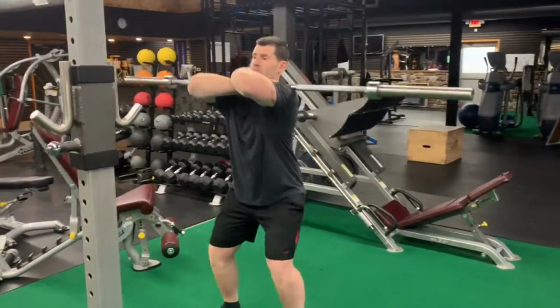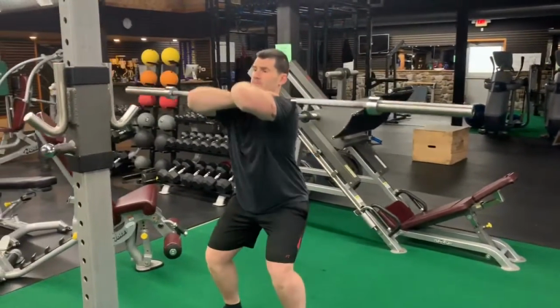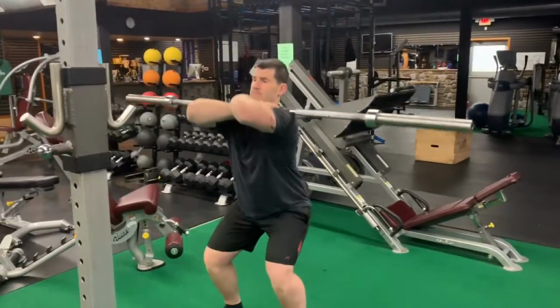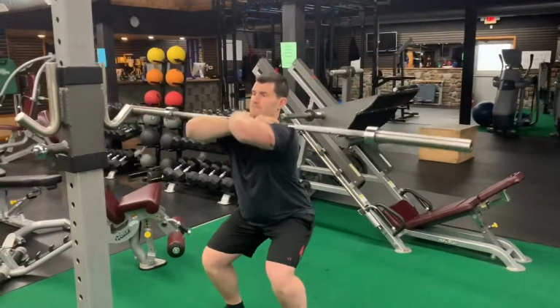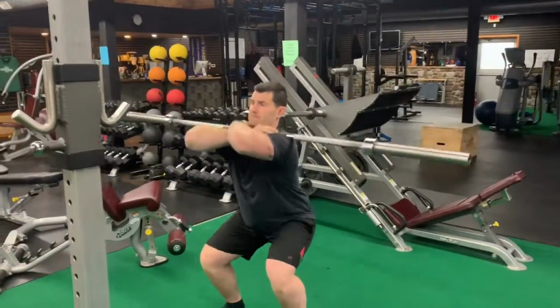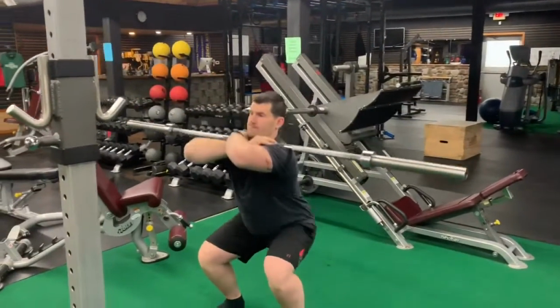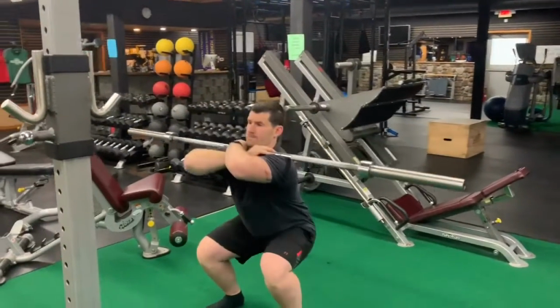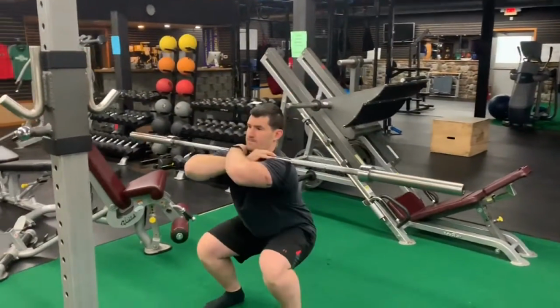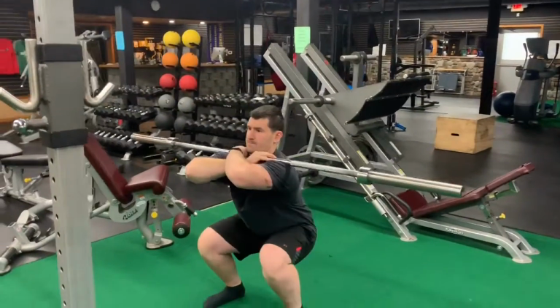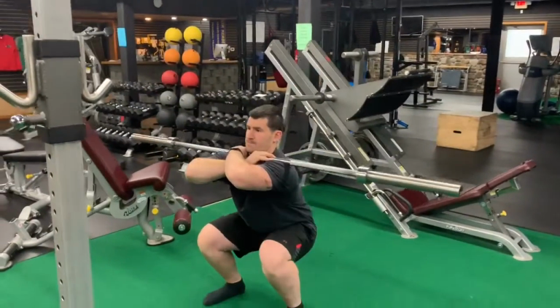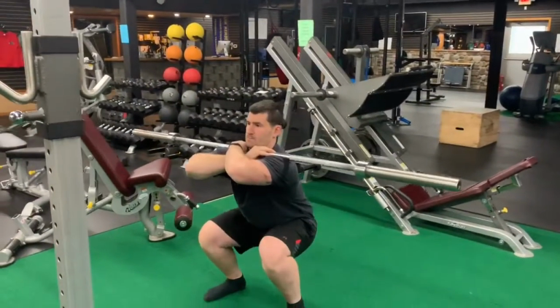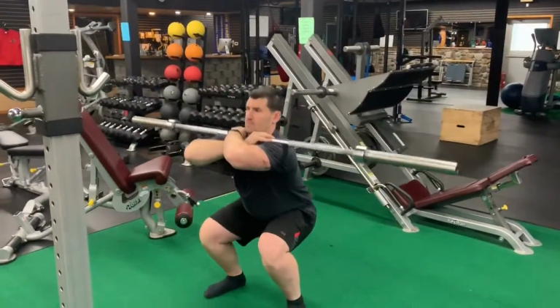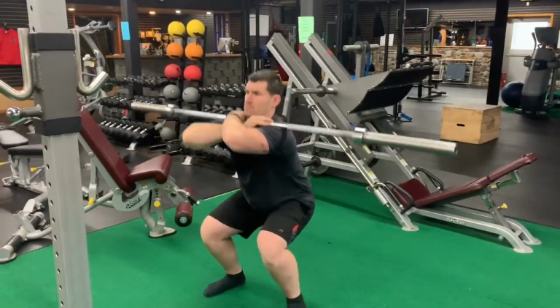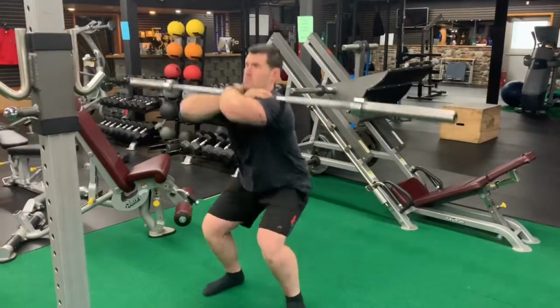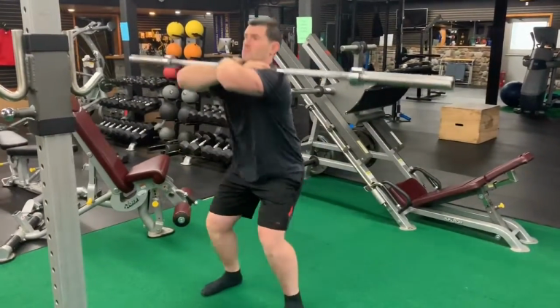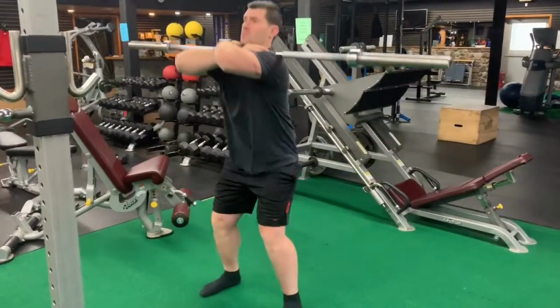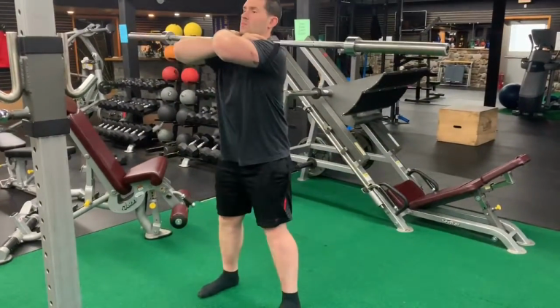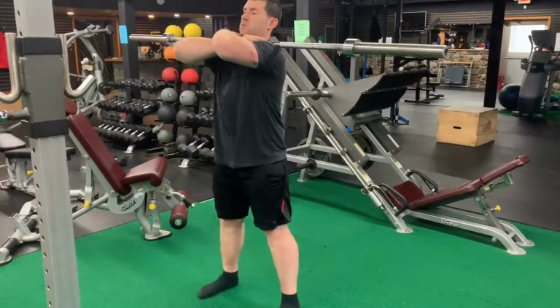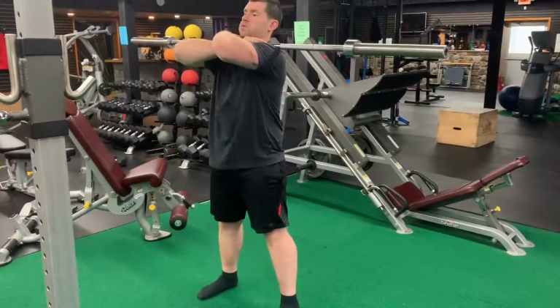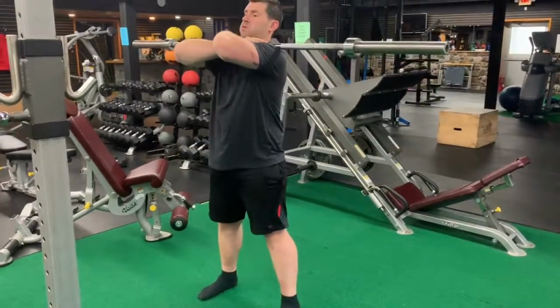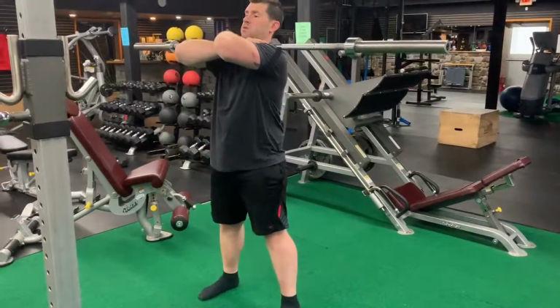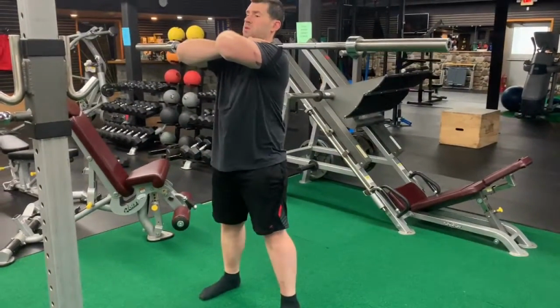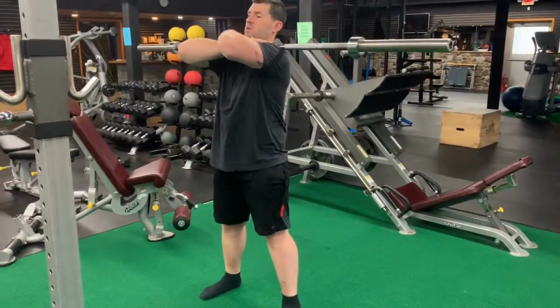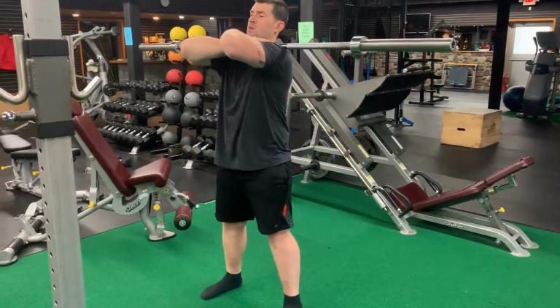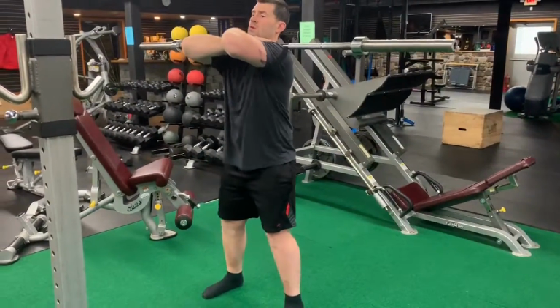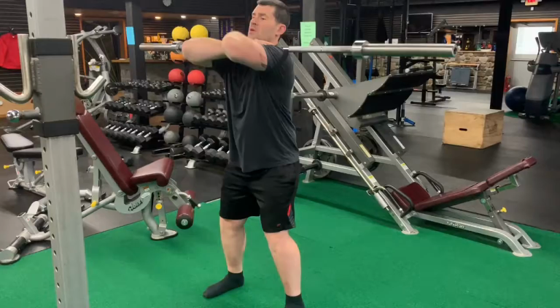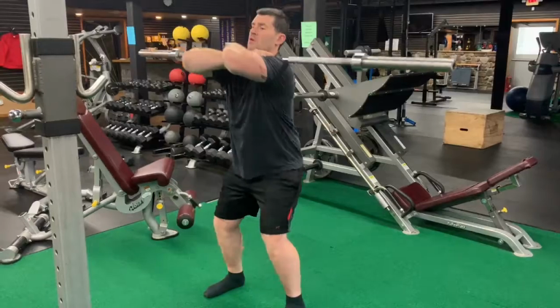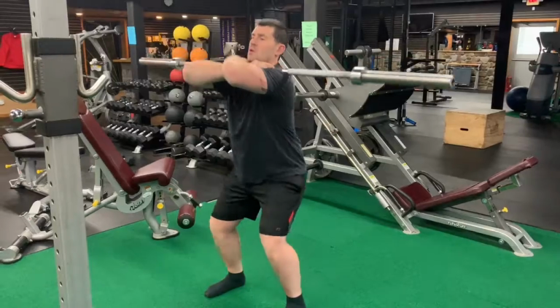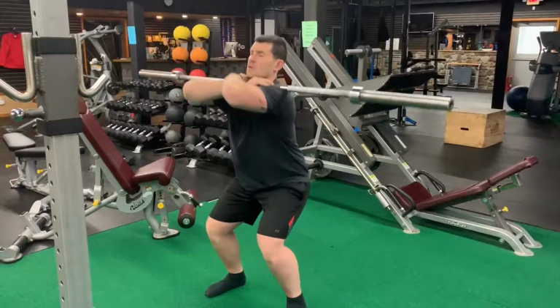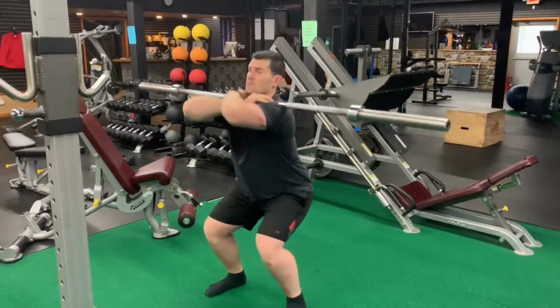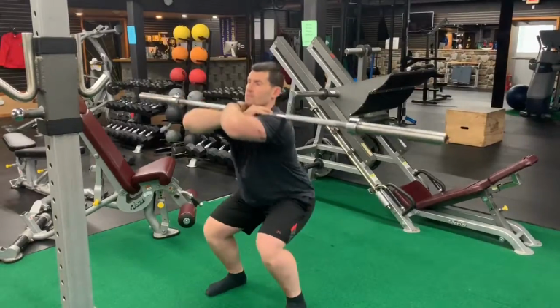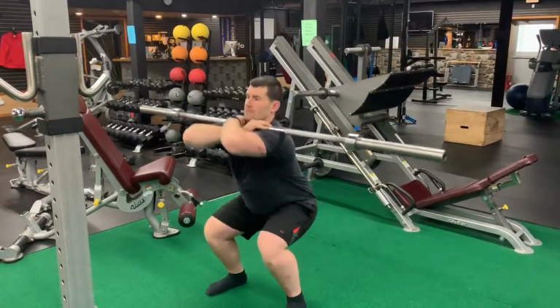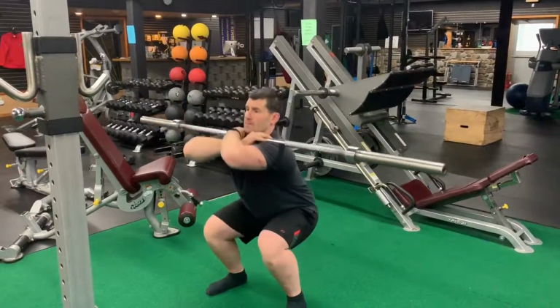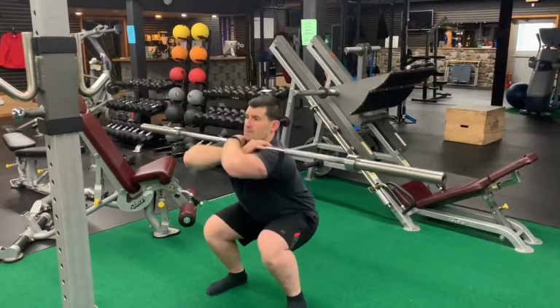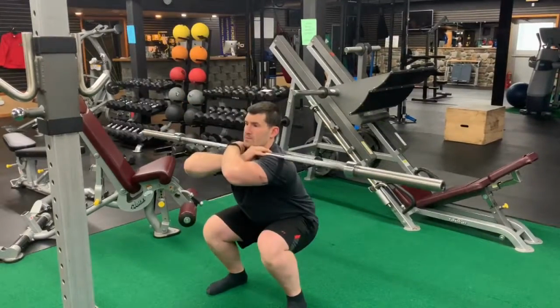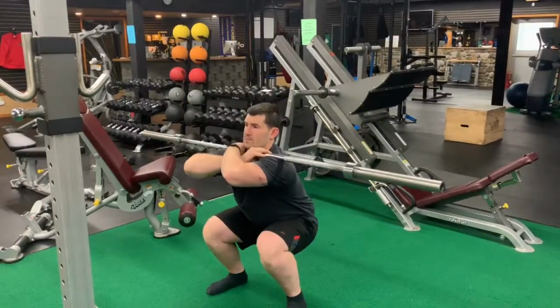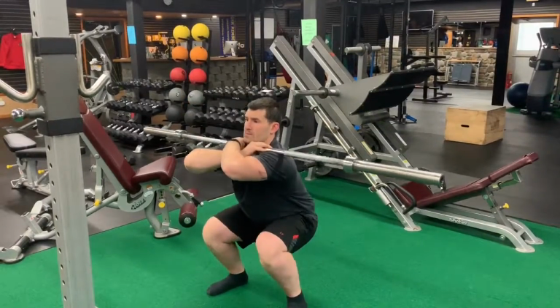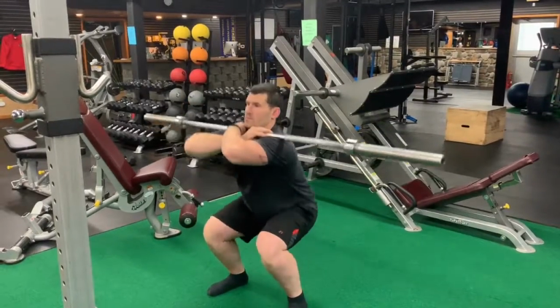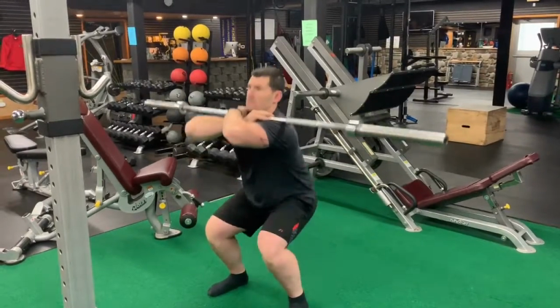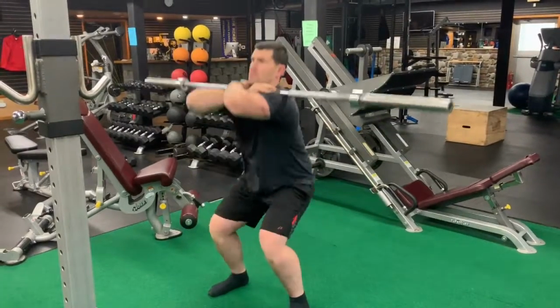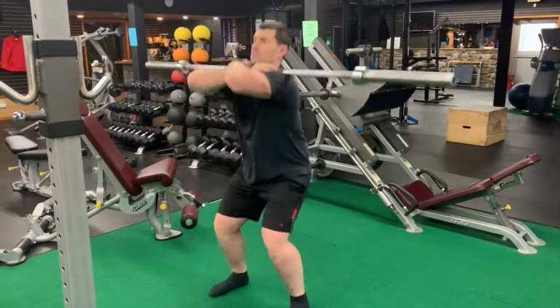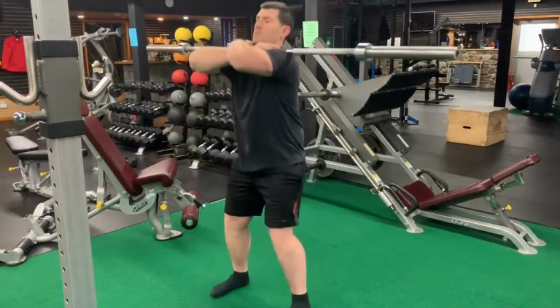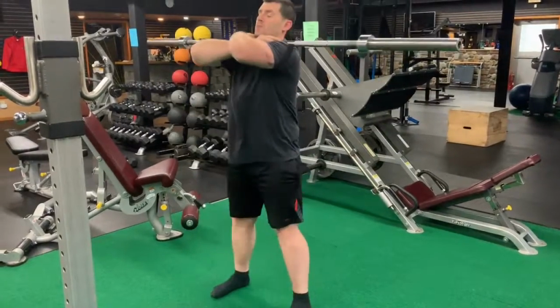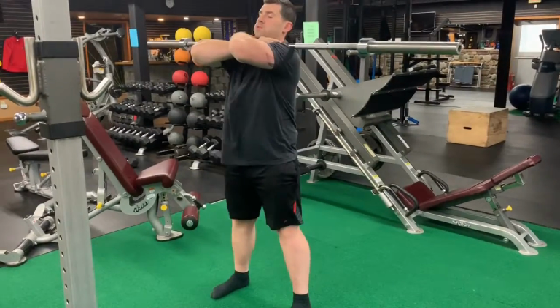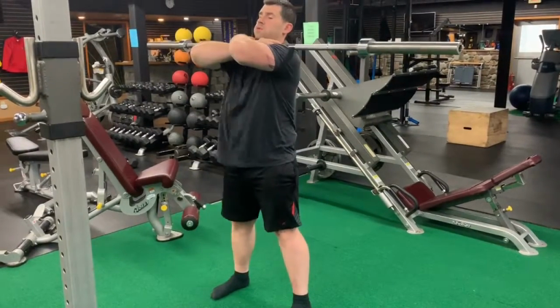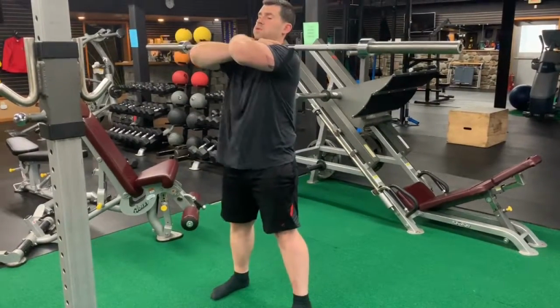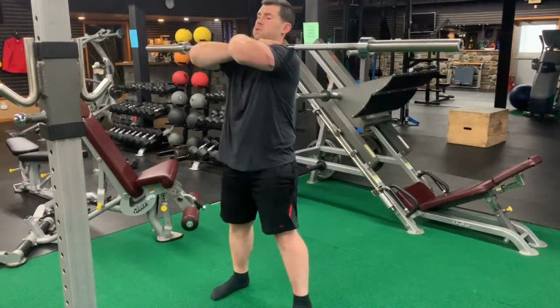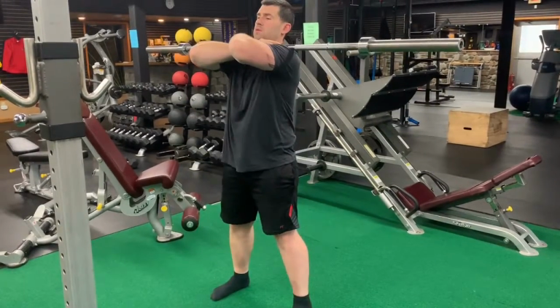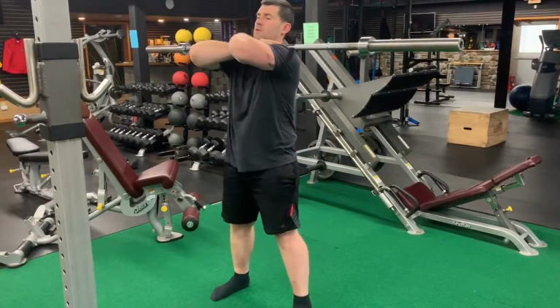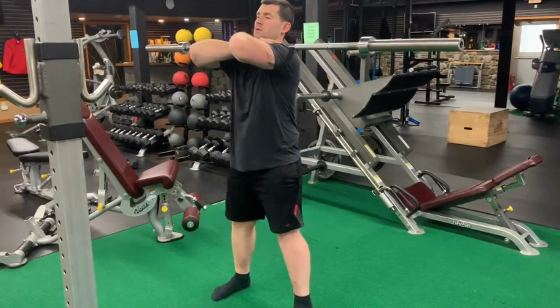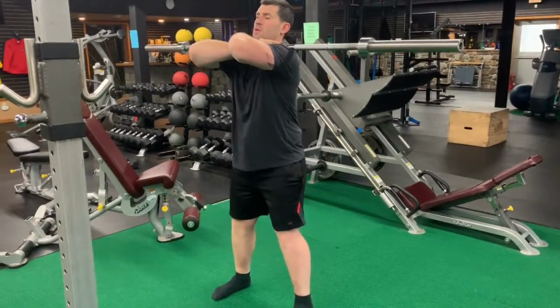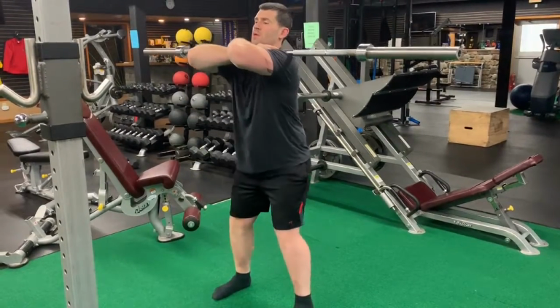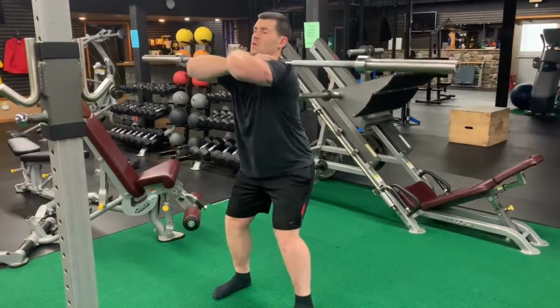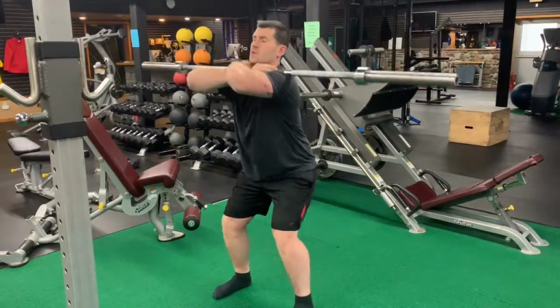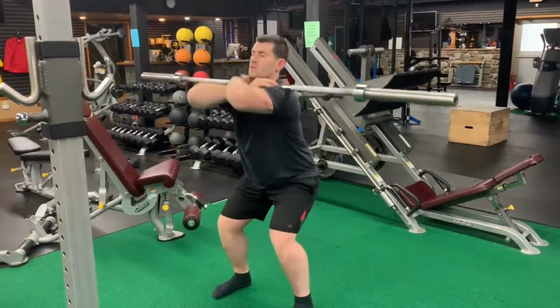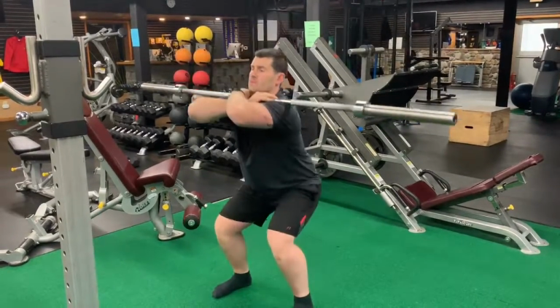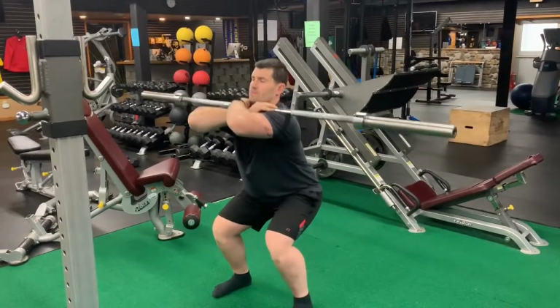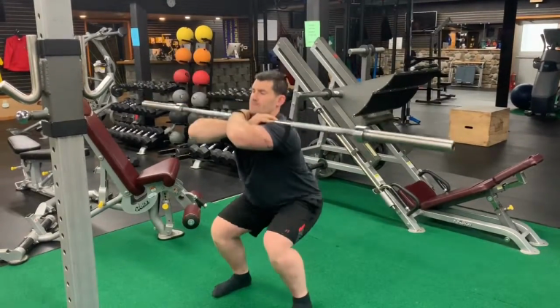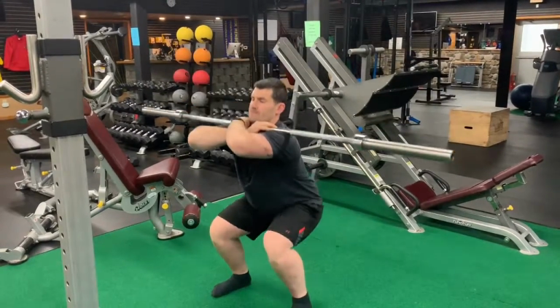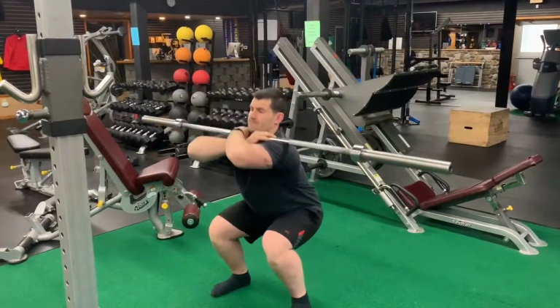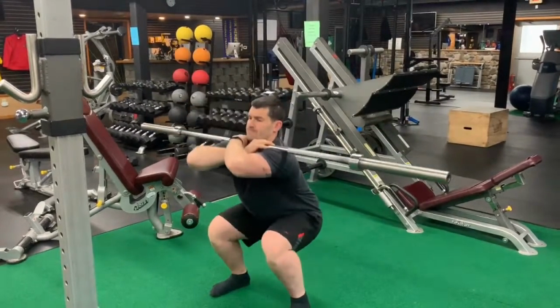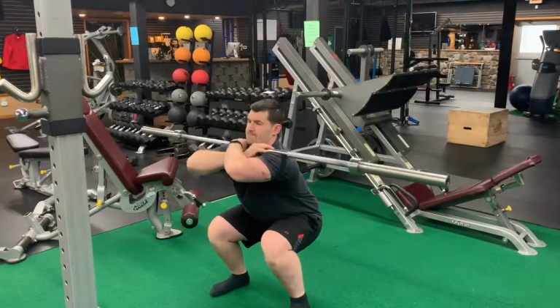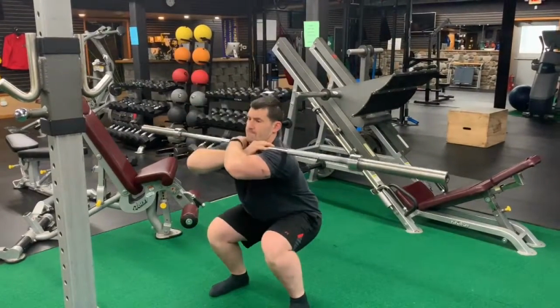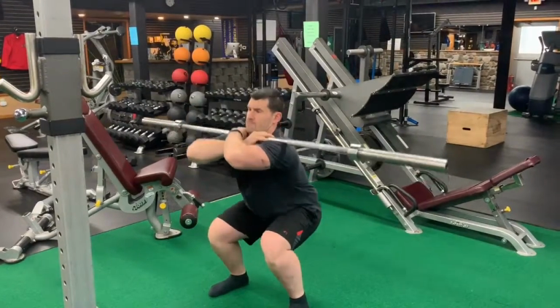Engage your lats. Keep those elbows up. Hinge the hips. Bend the knees. Breathe out as you come up.